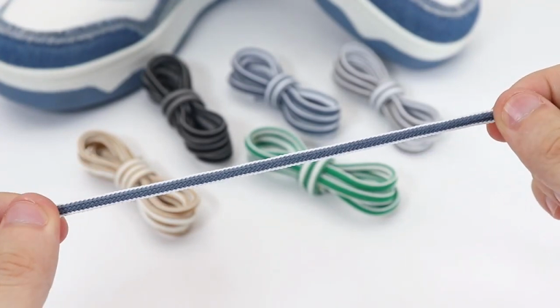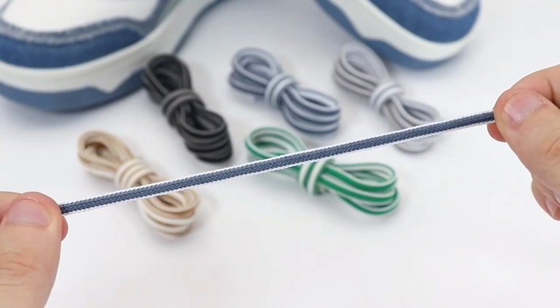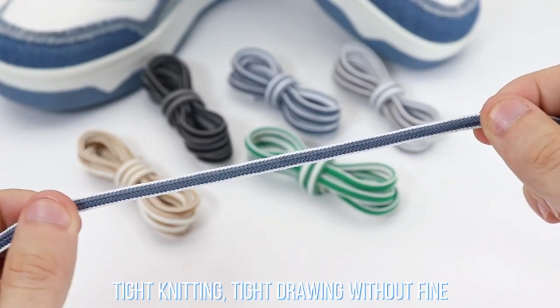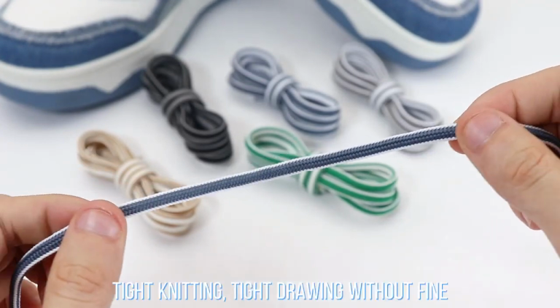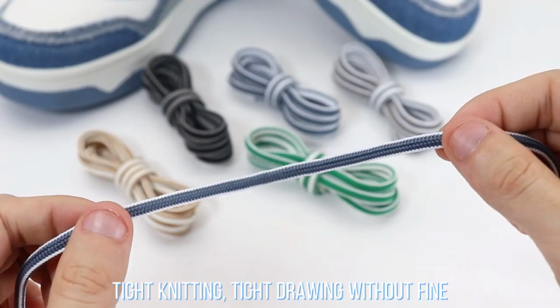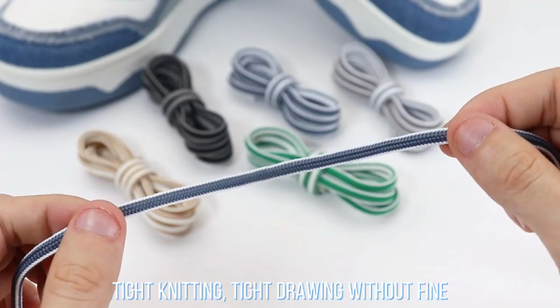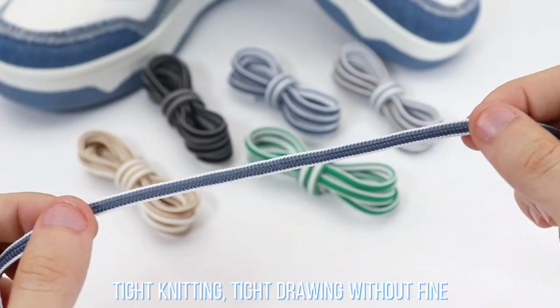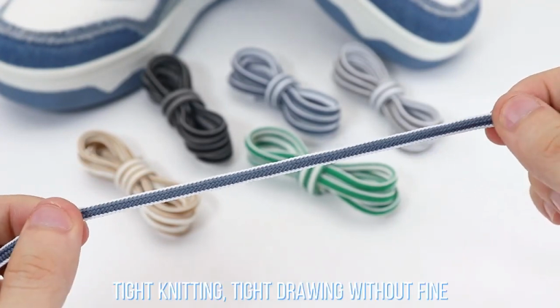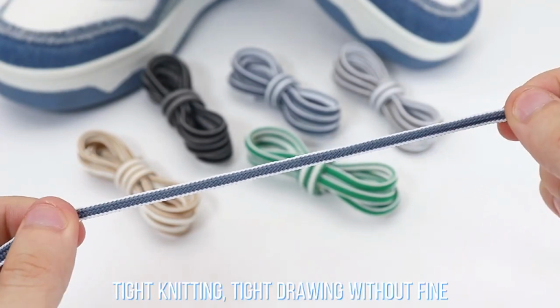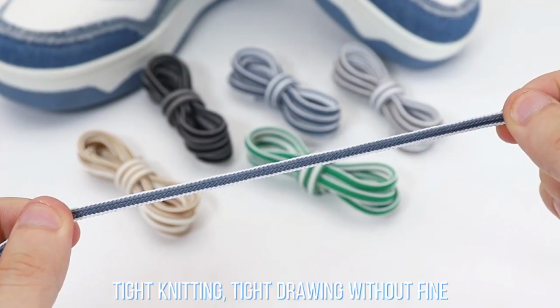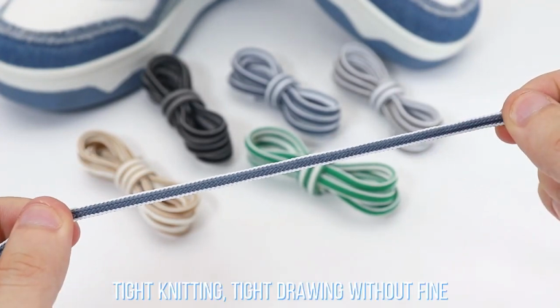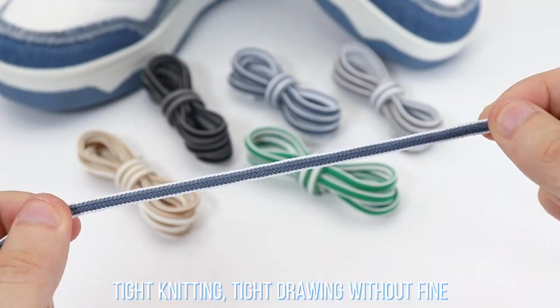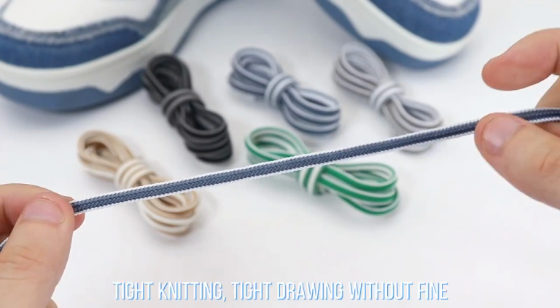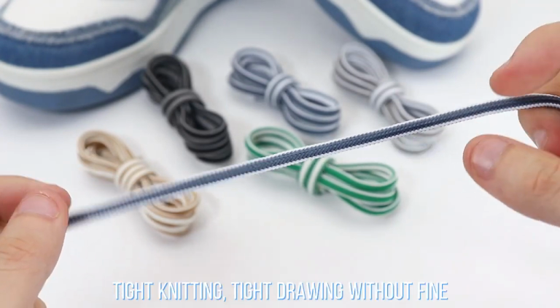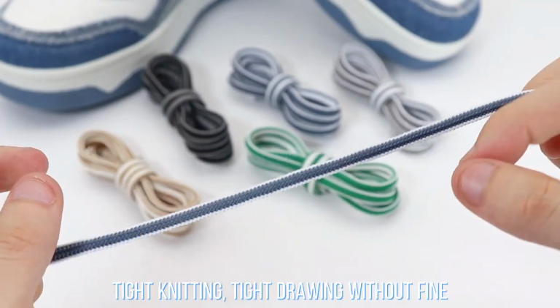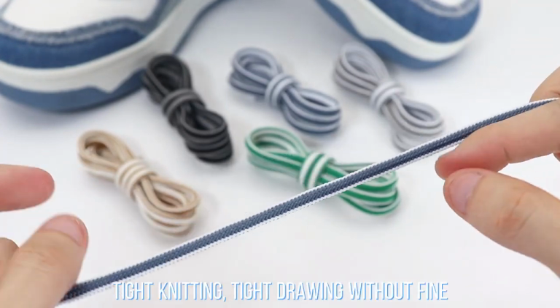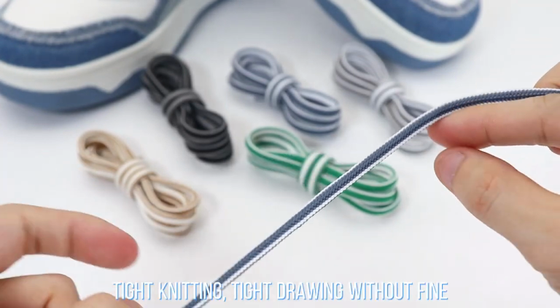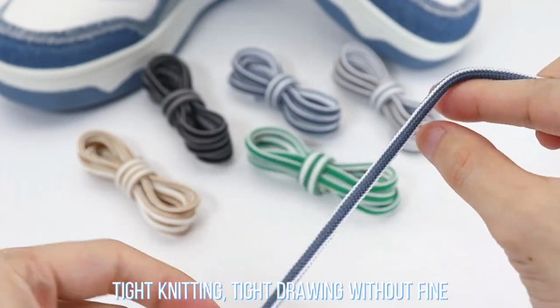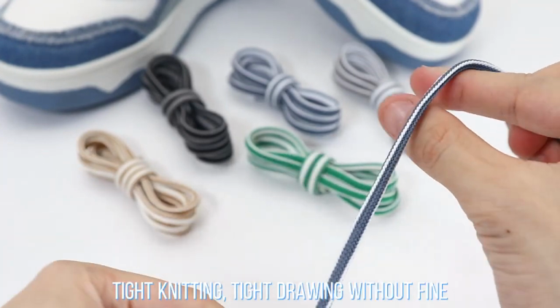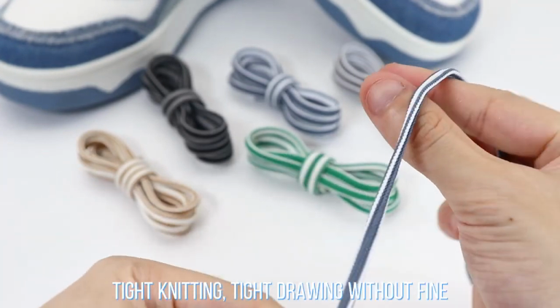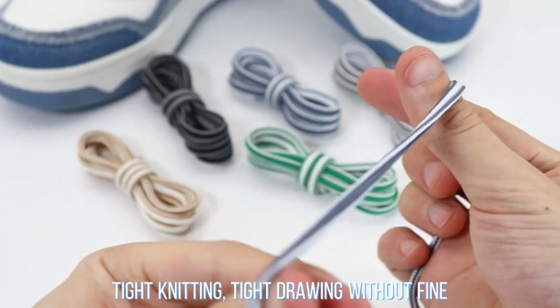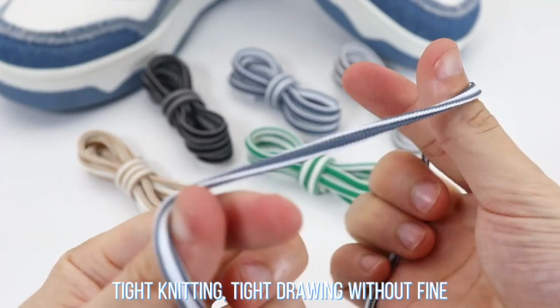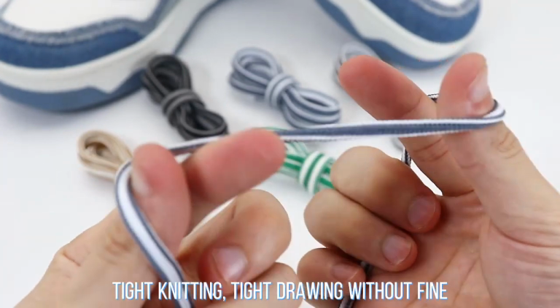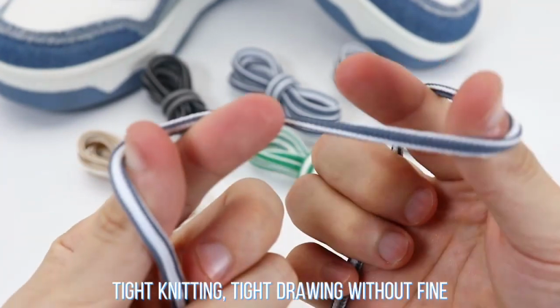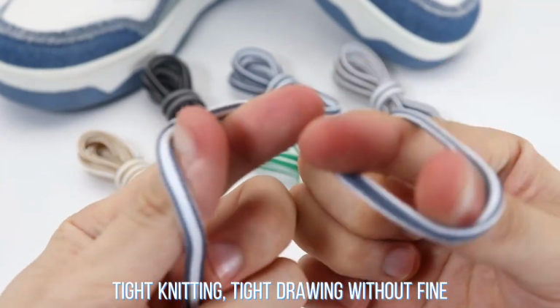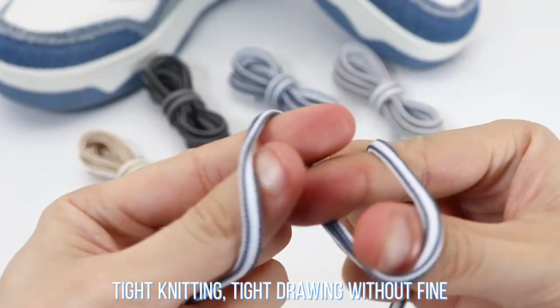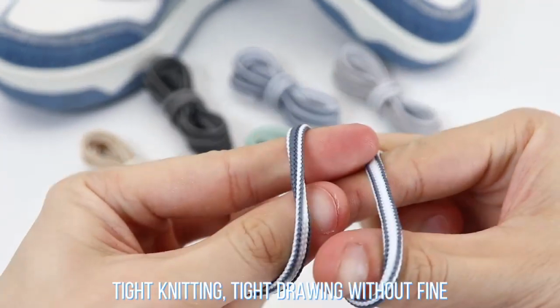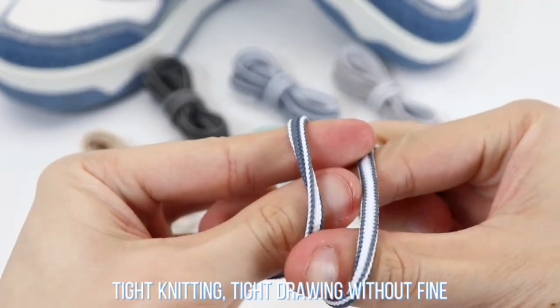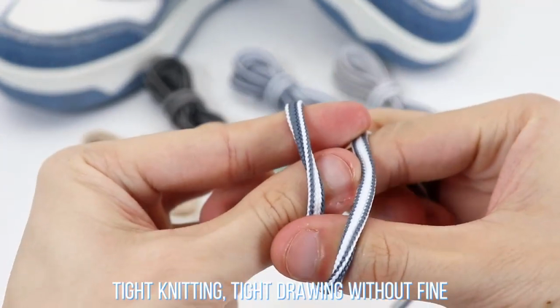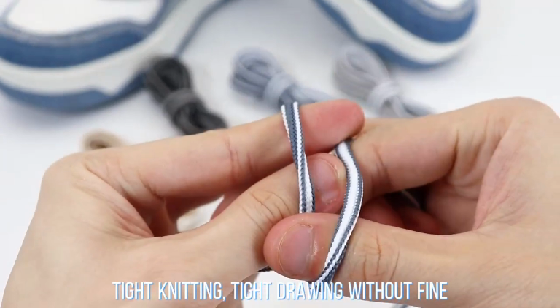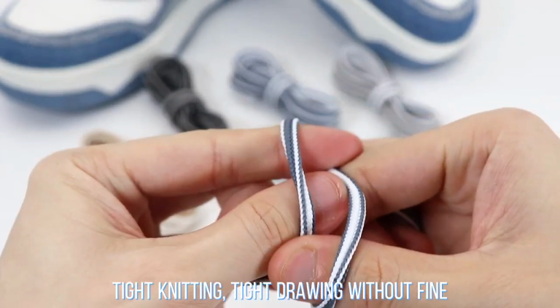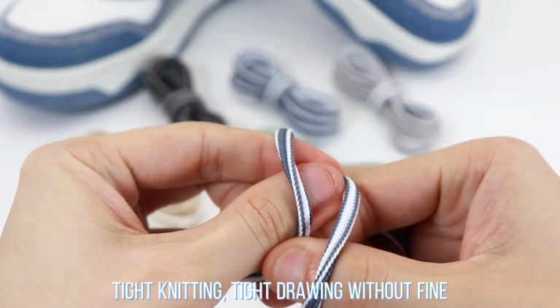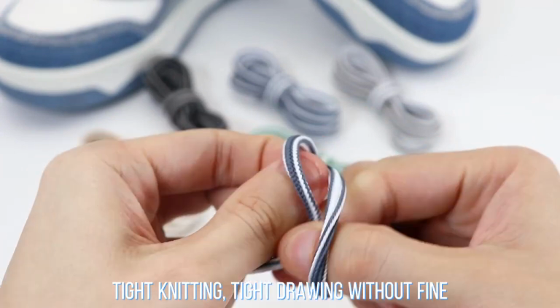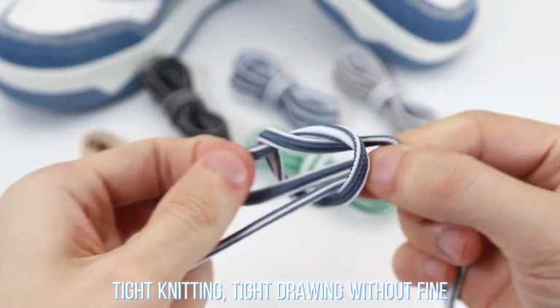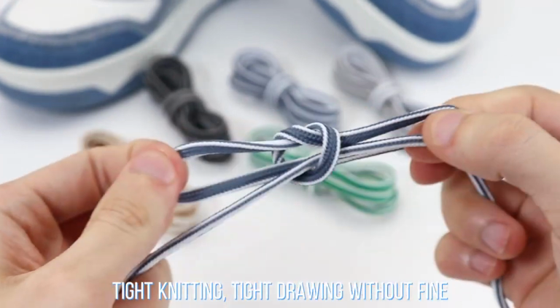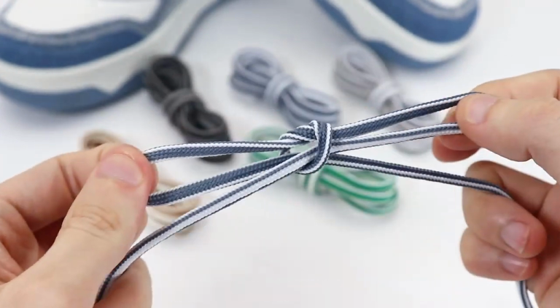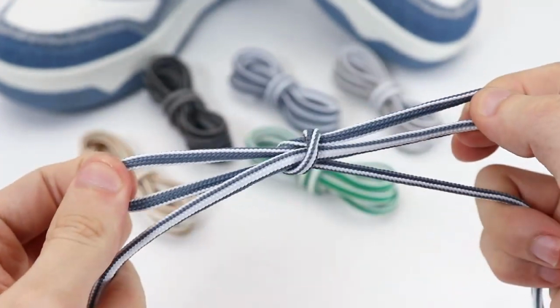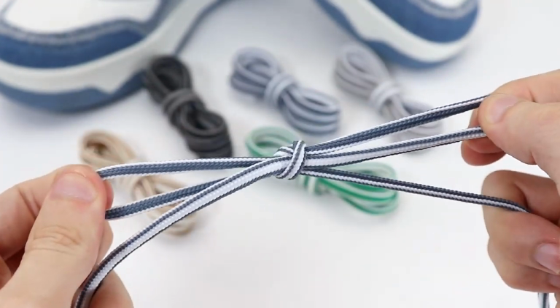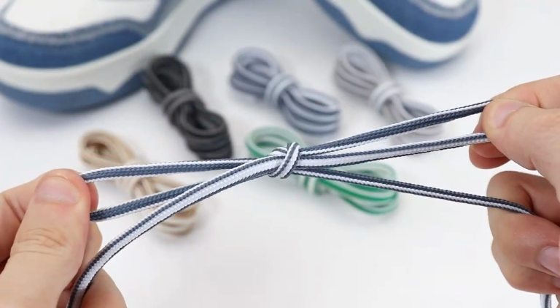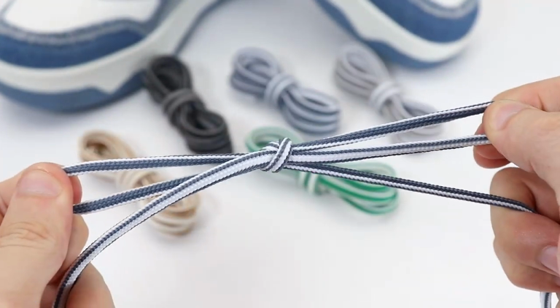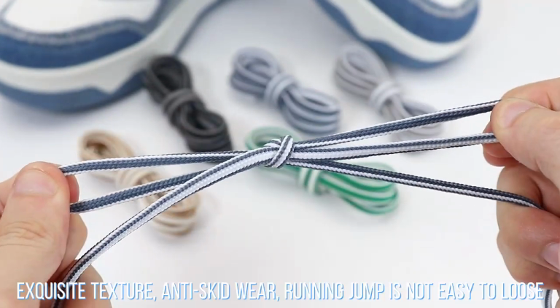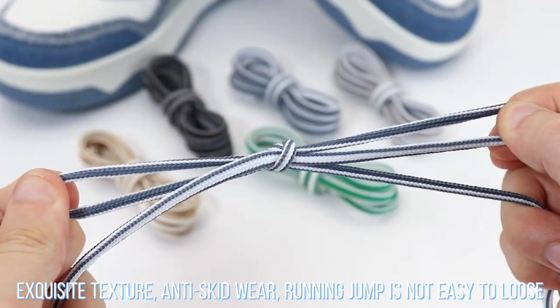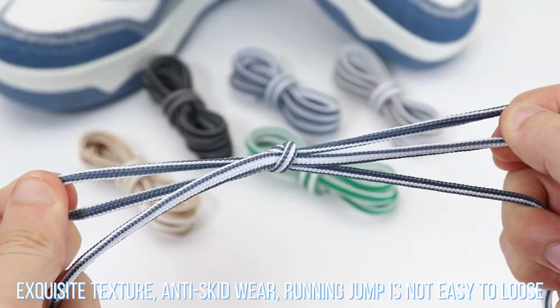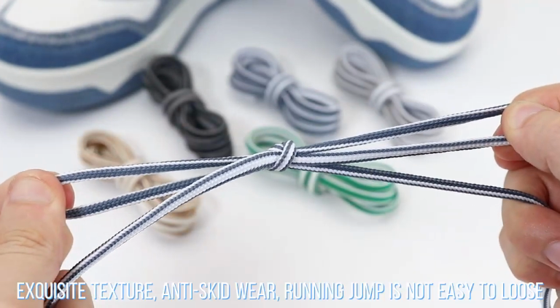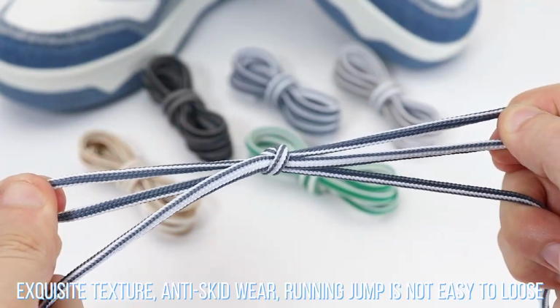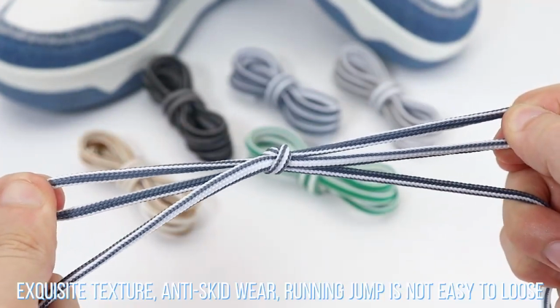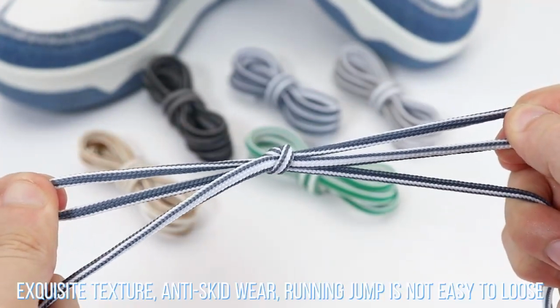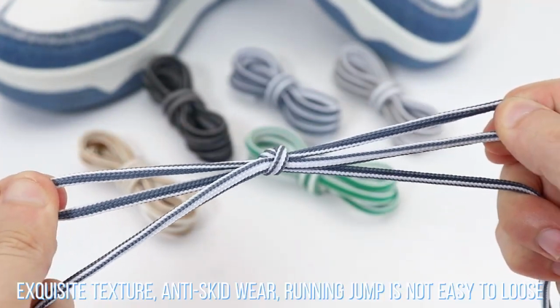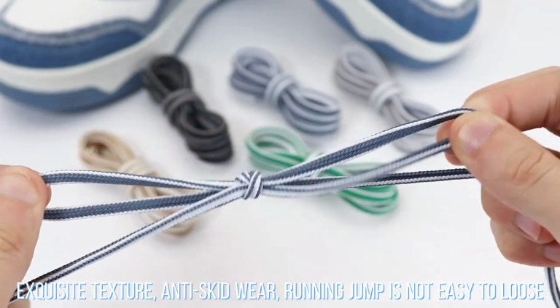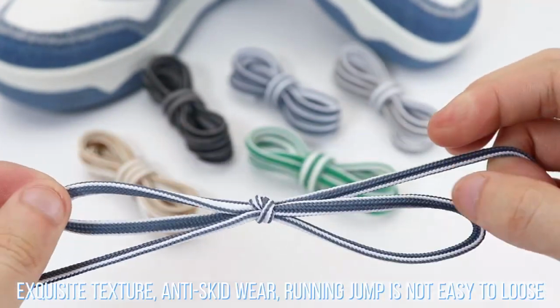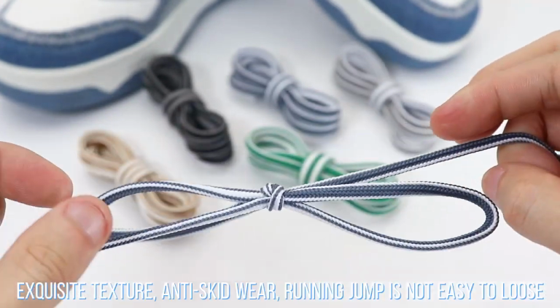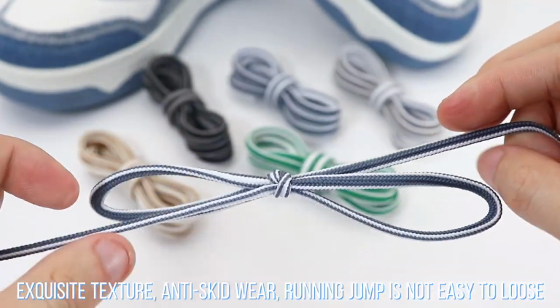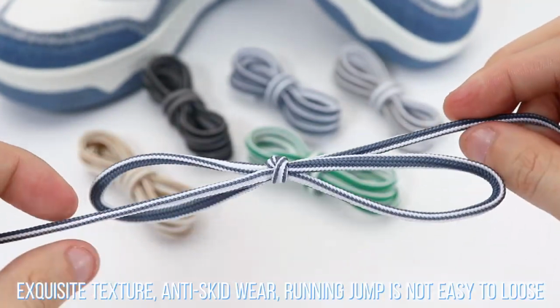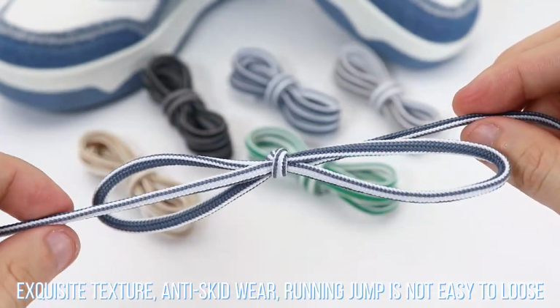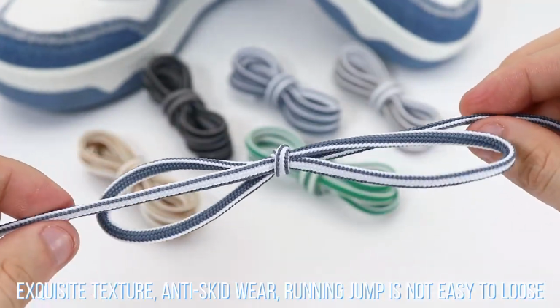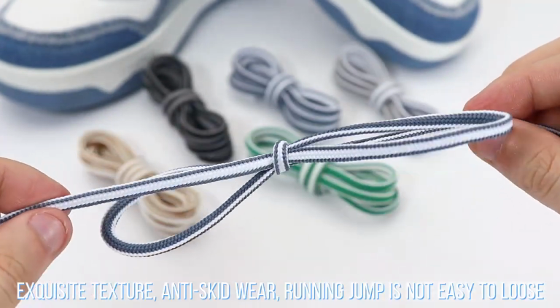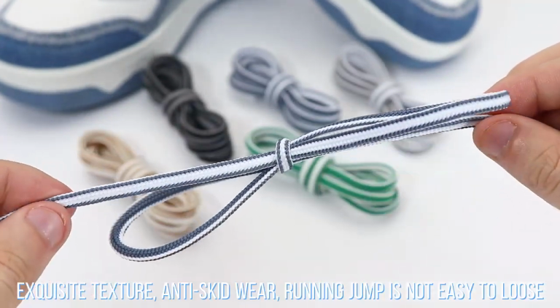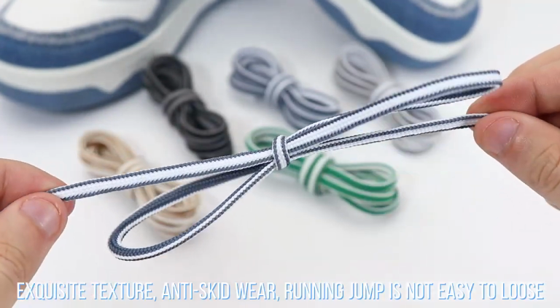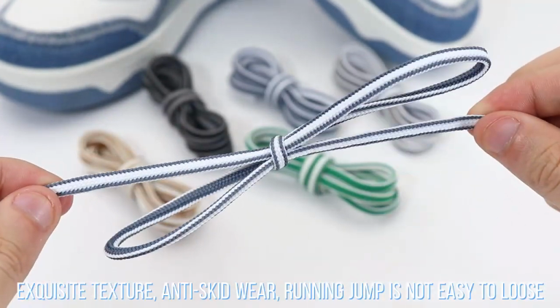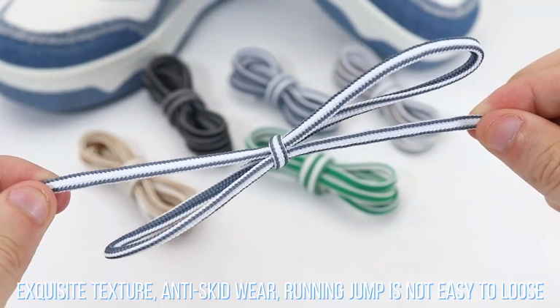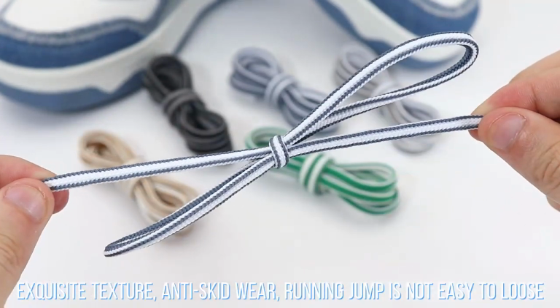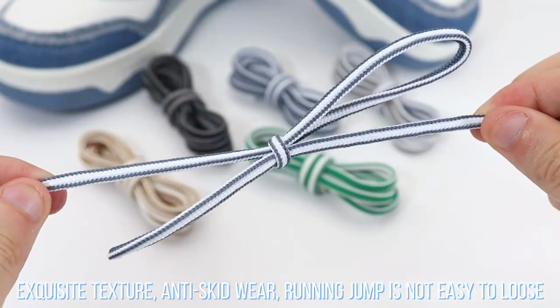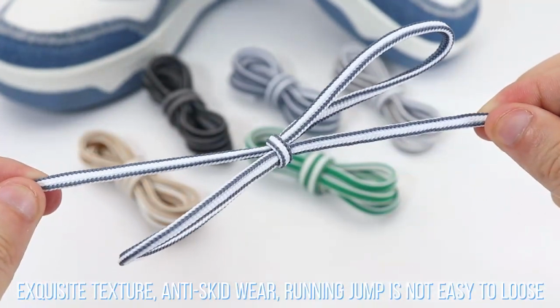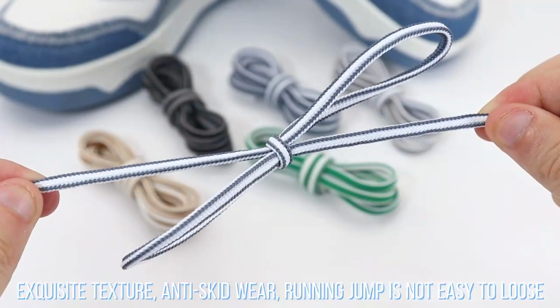Tight knitting, tight drawing without fine. Exquisite texture, anti-skid wheel.